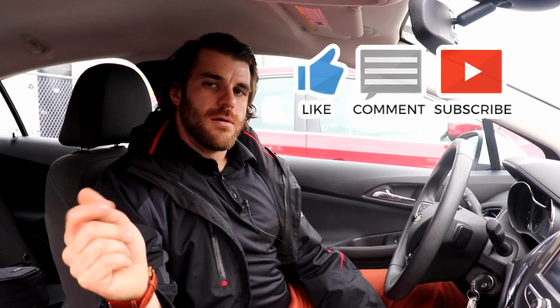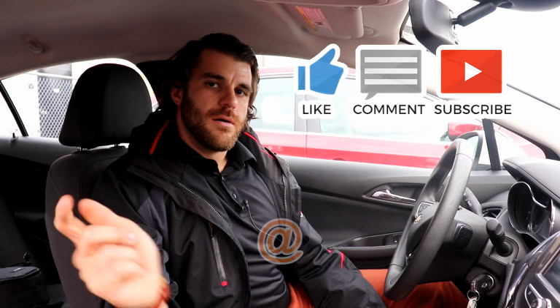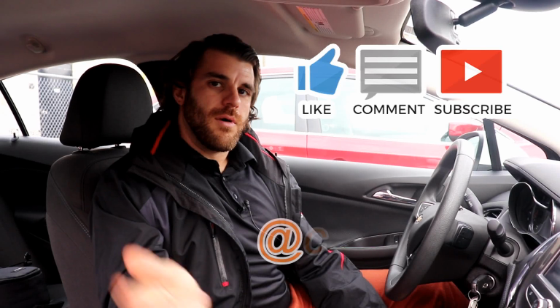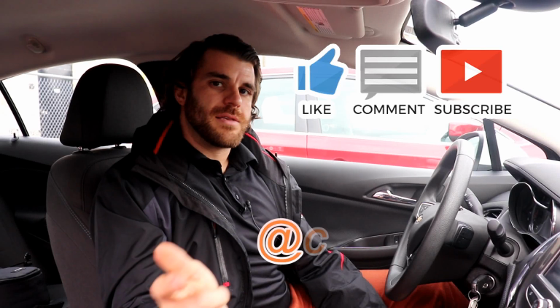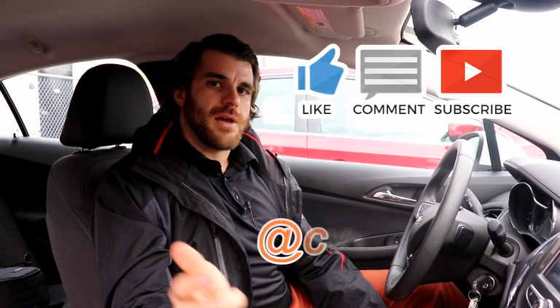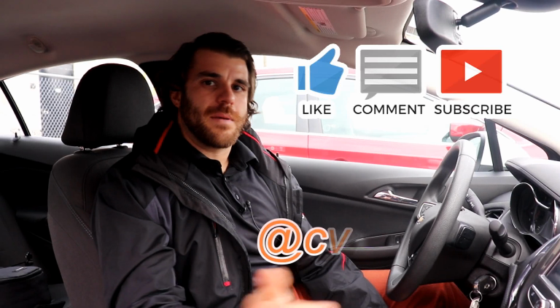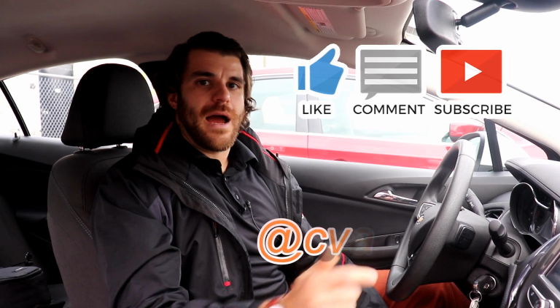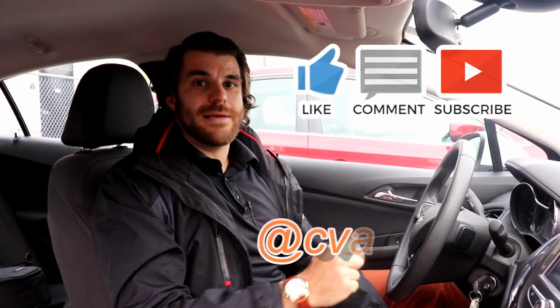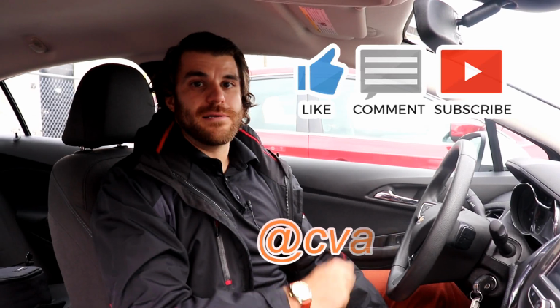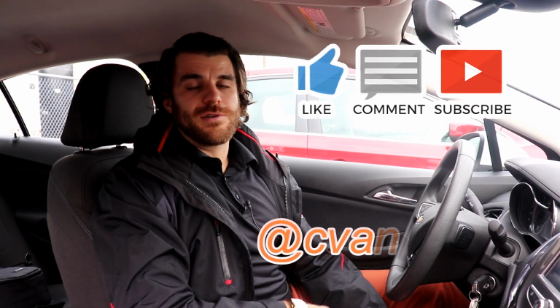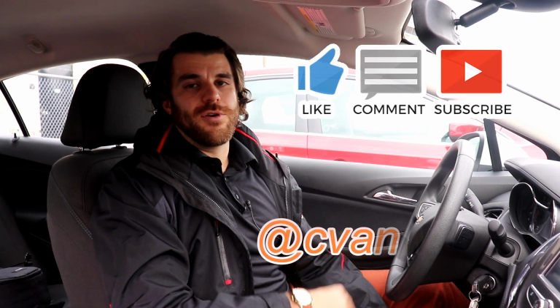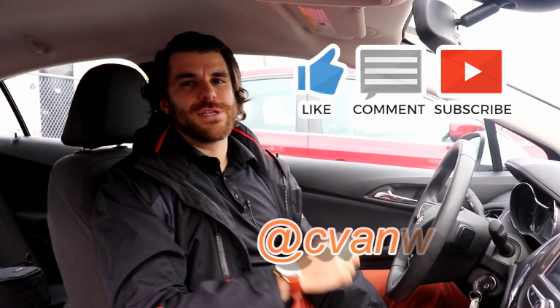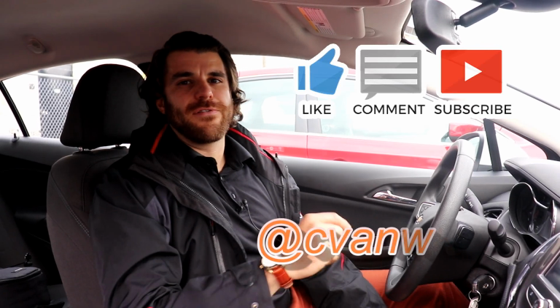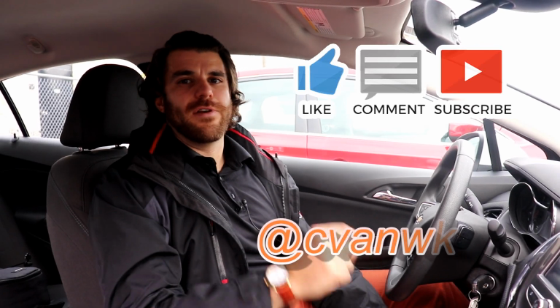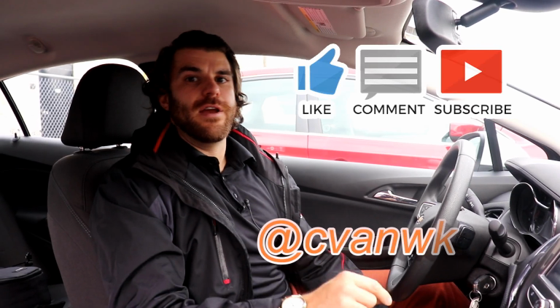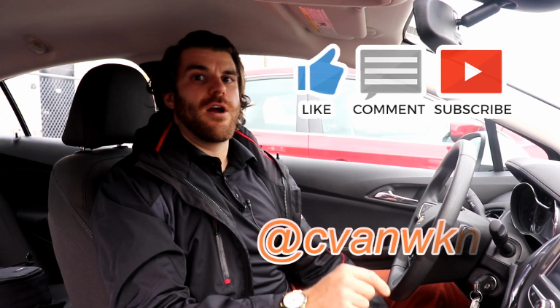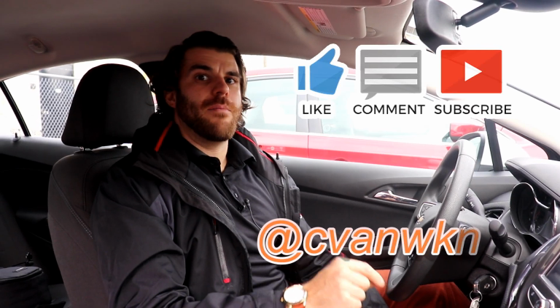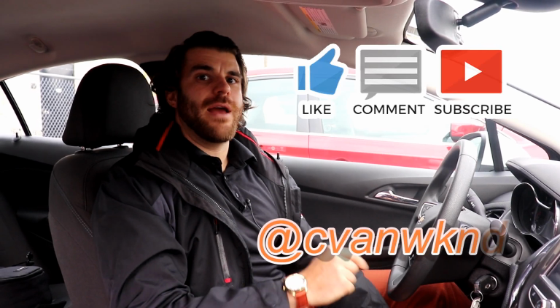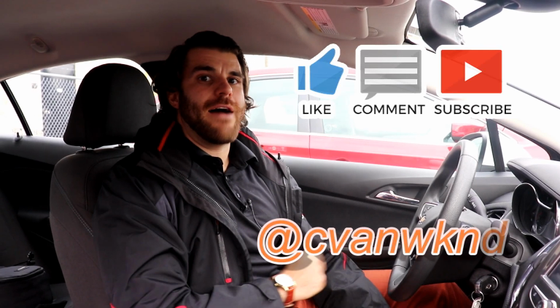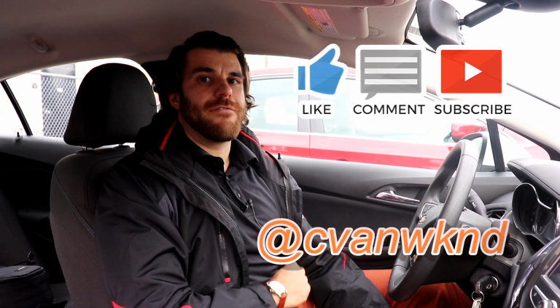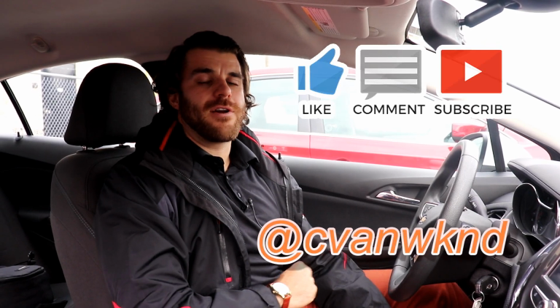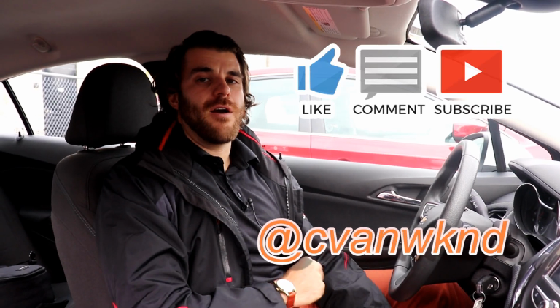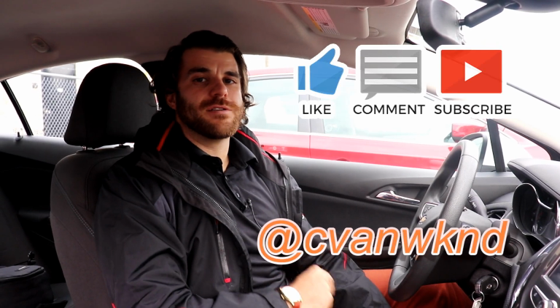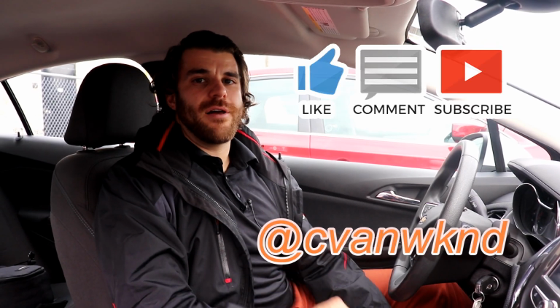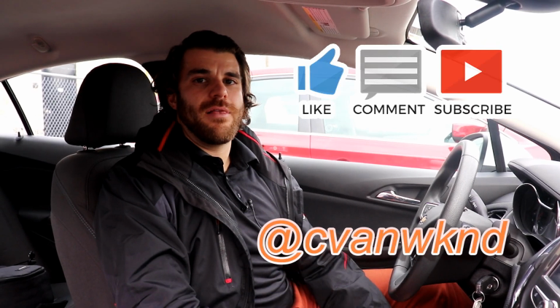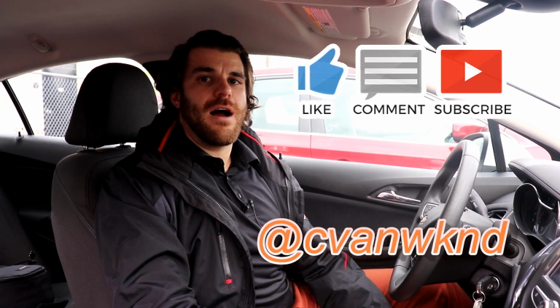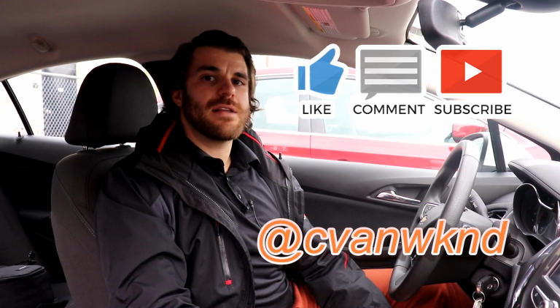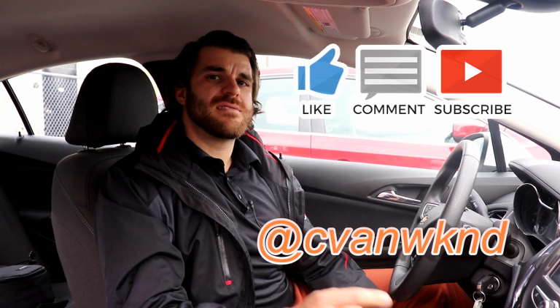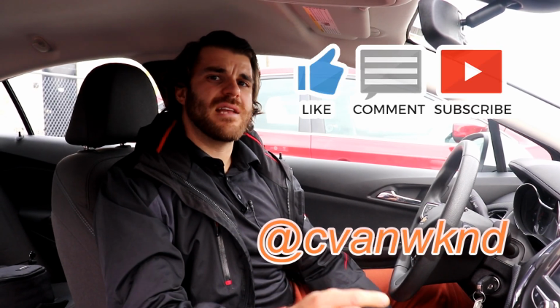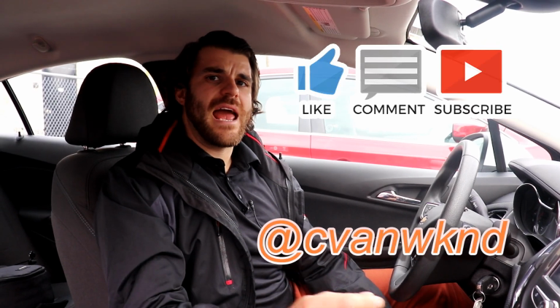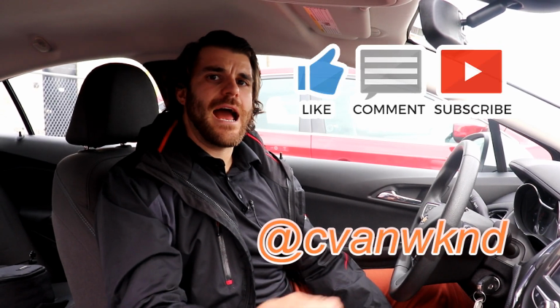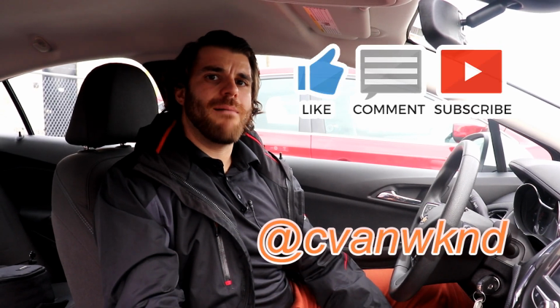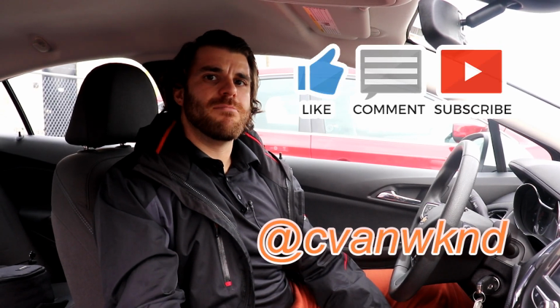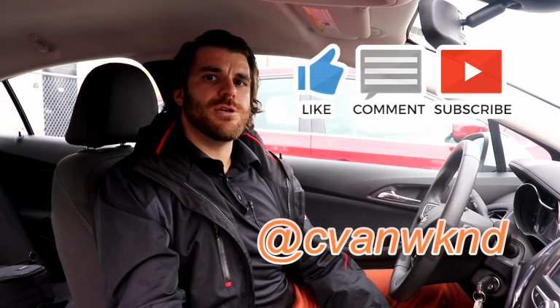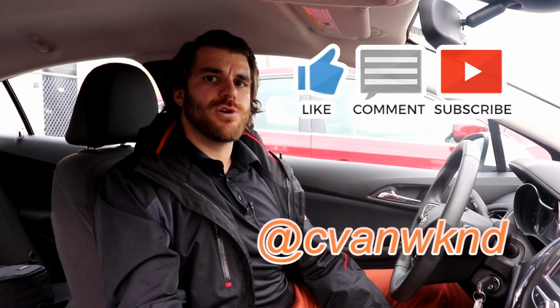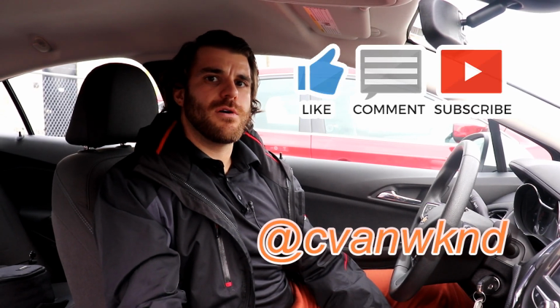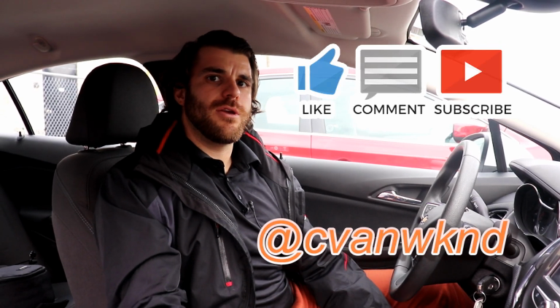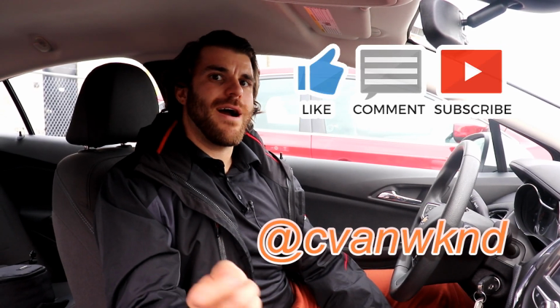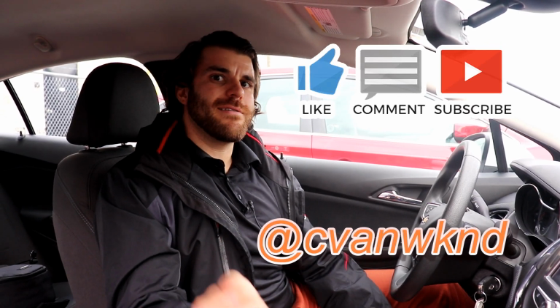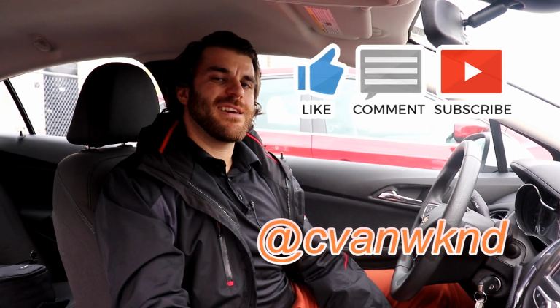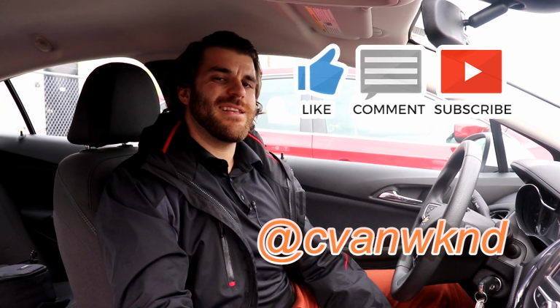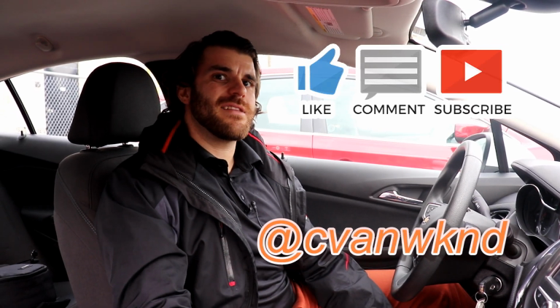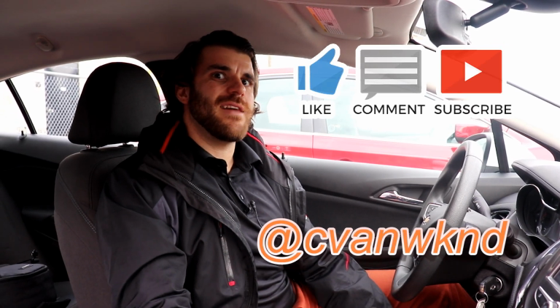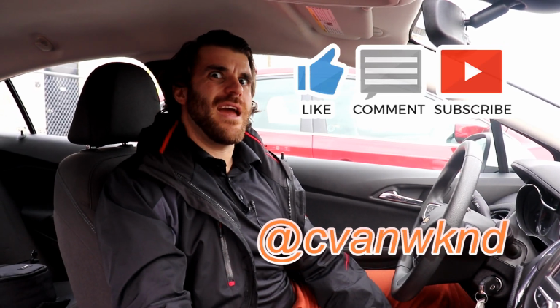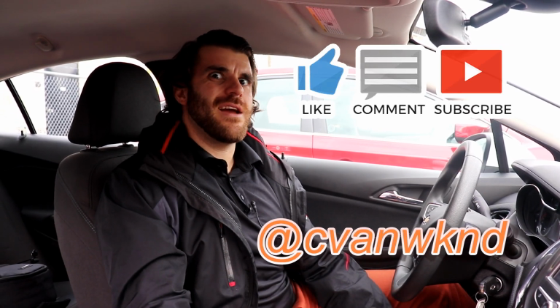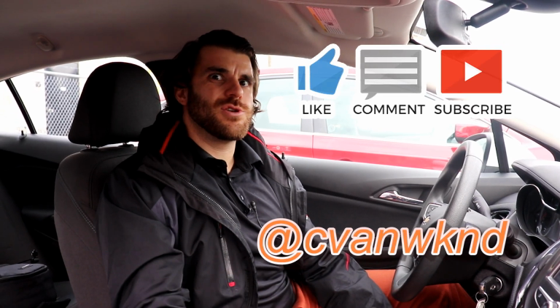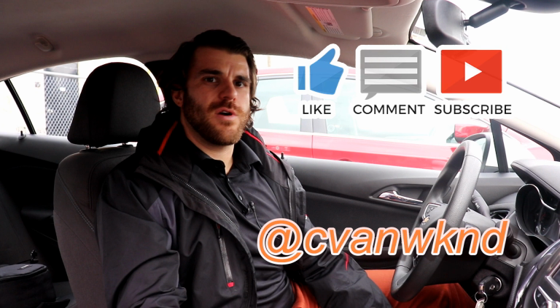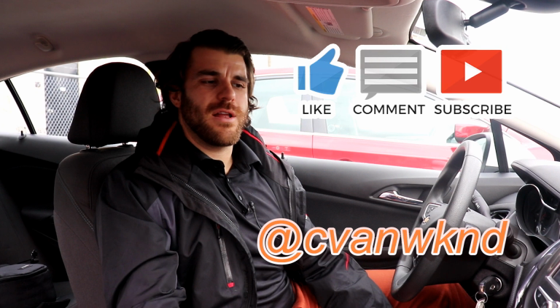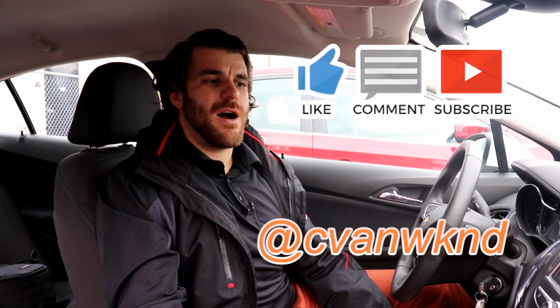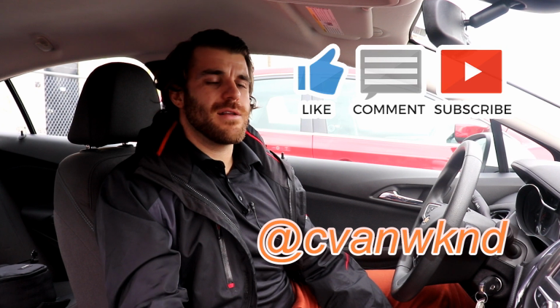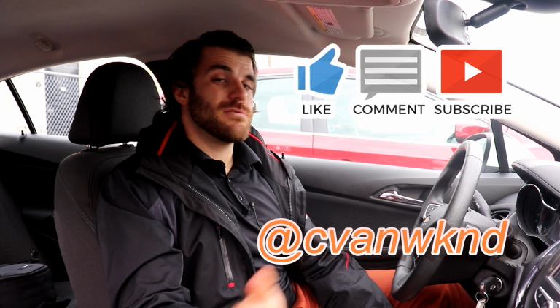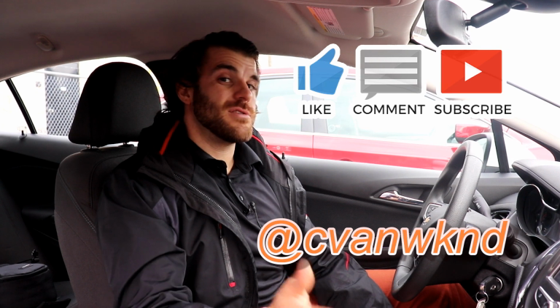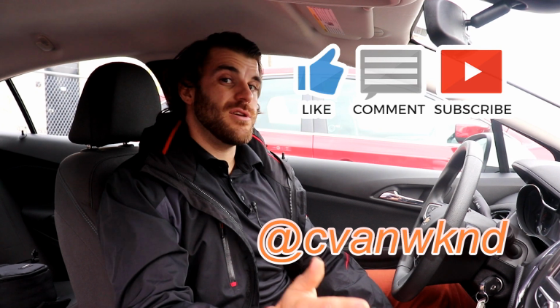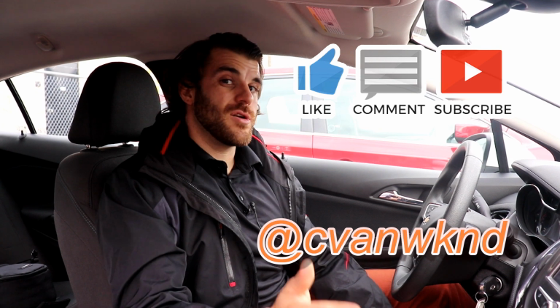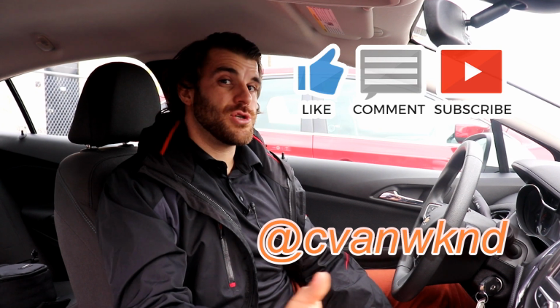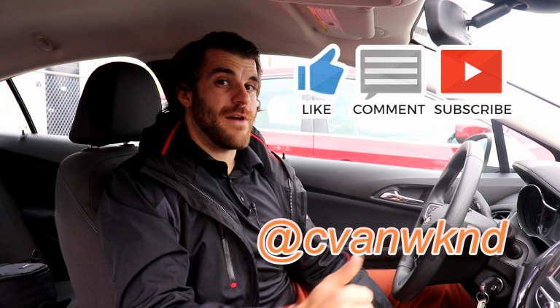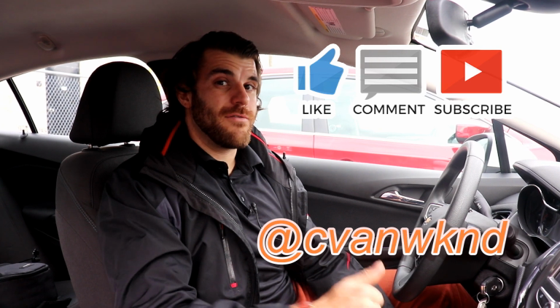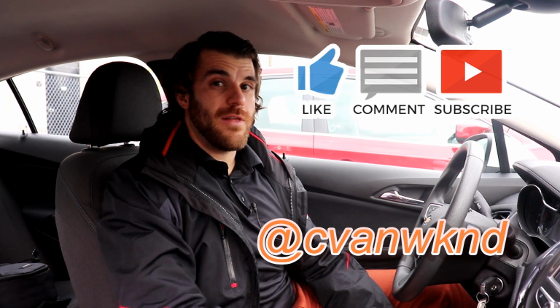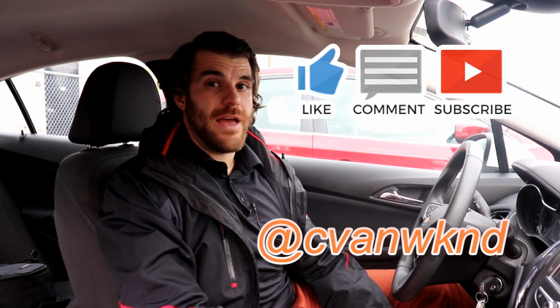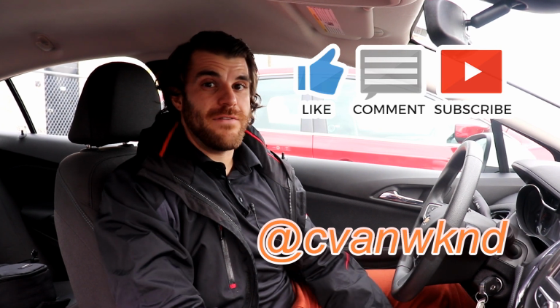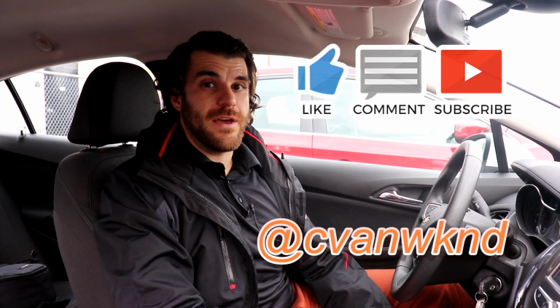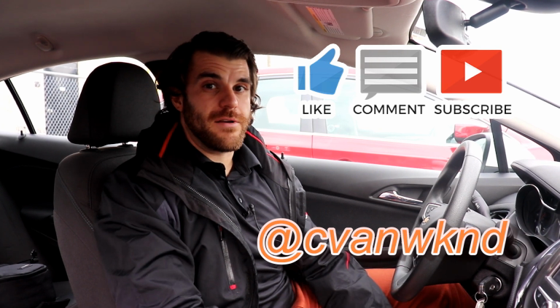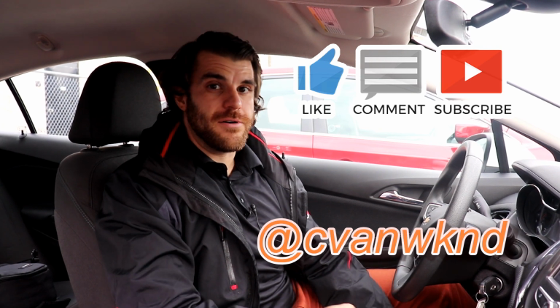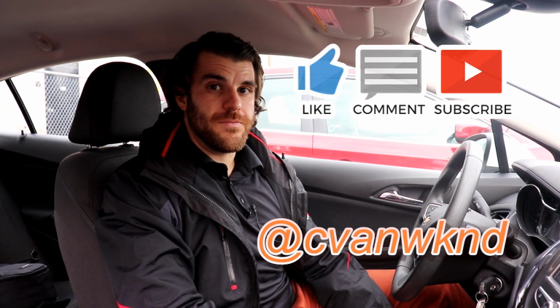What's up guys, it's Christopher here on behalf of Cars Unlocked. Today I'm going to be showing you how to connect Android Auto to your Chevrolet vehicle.